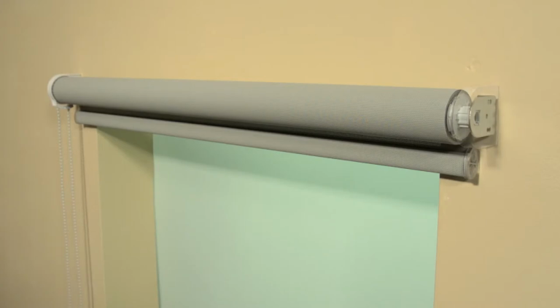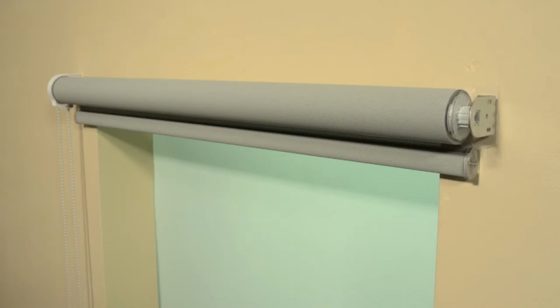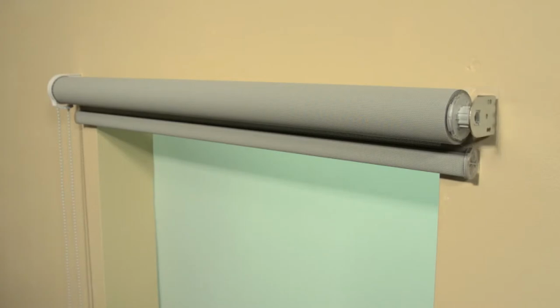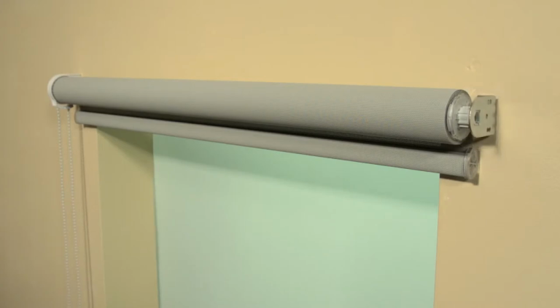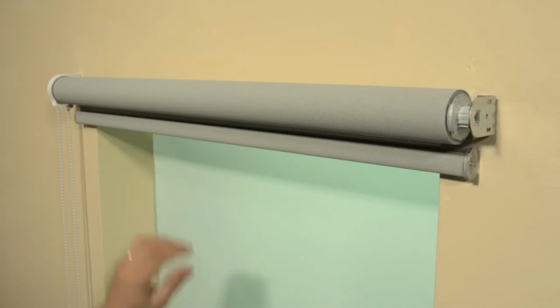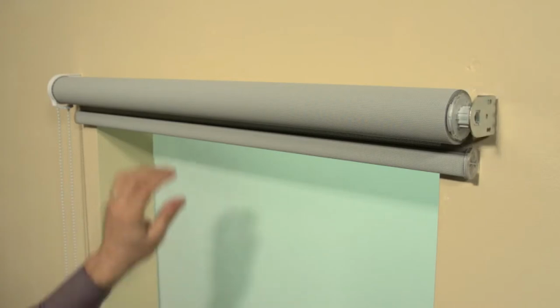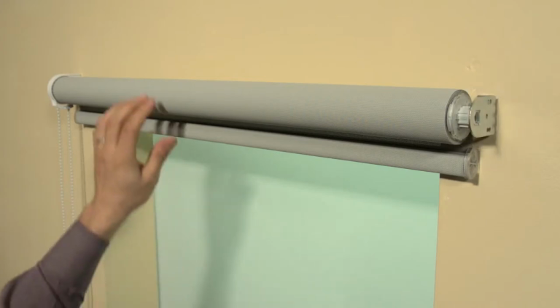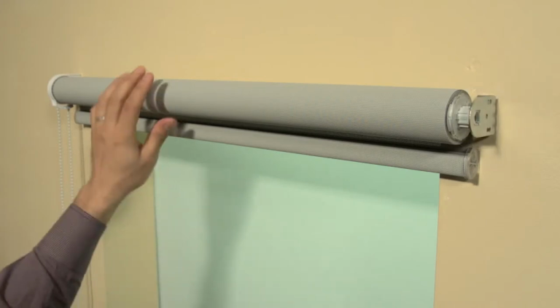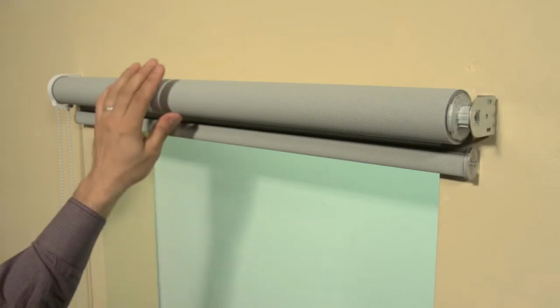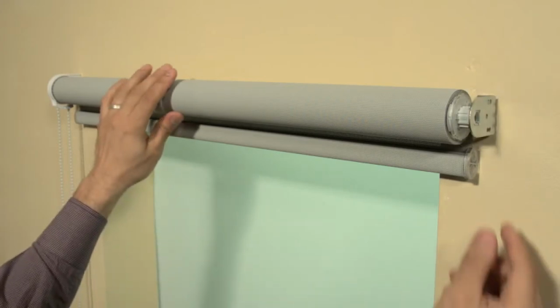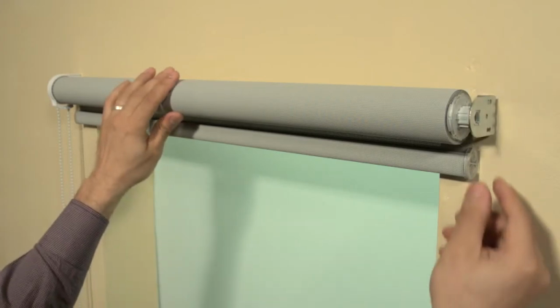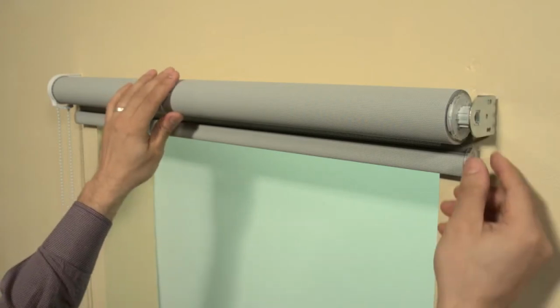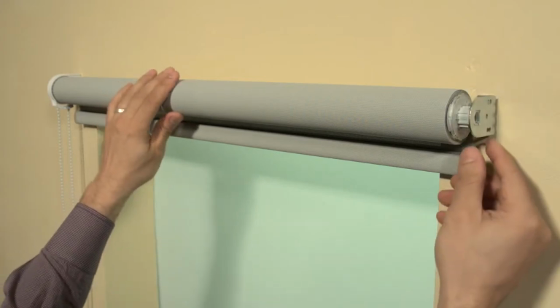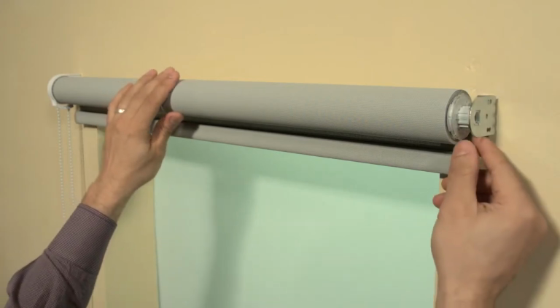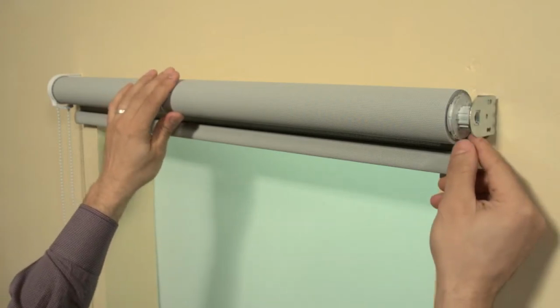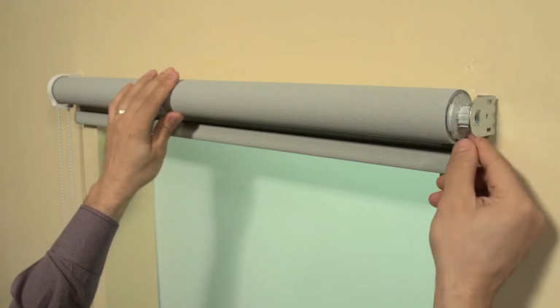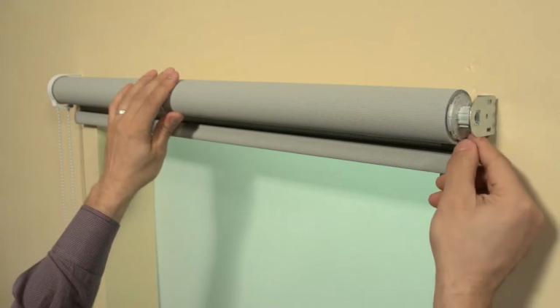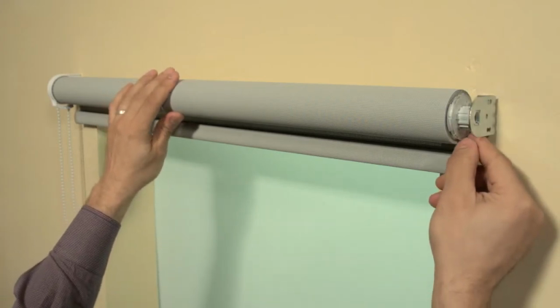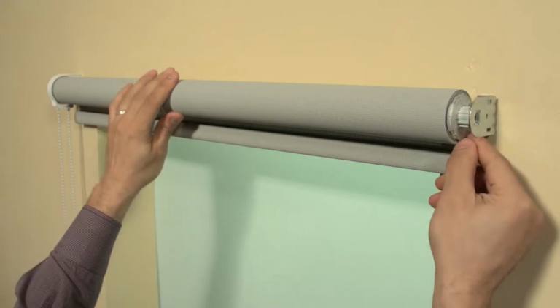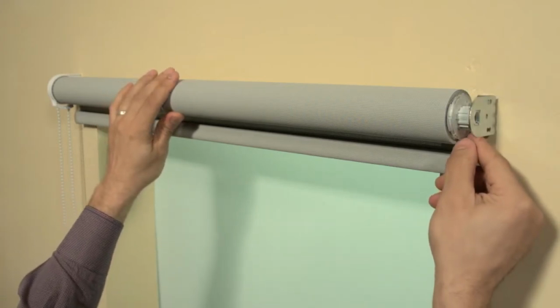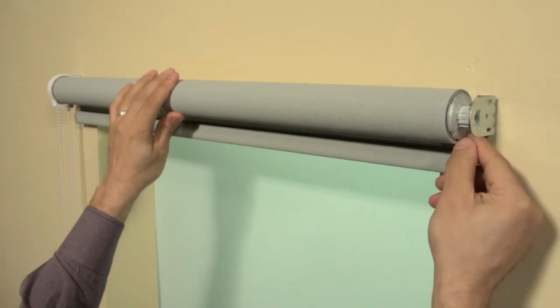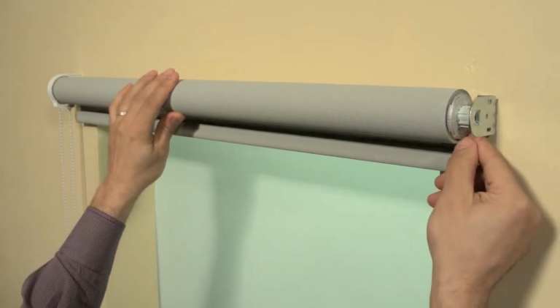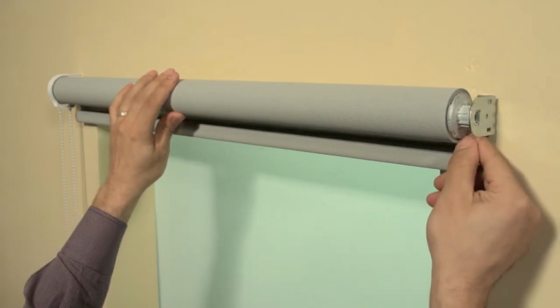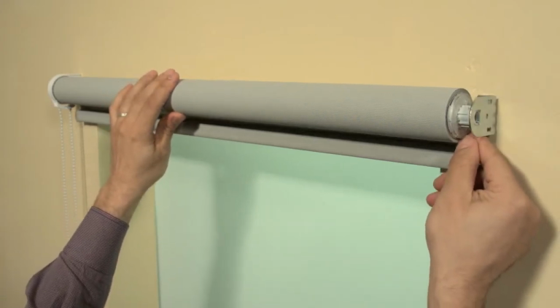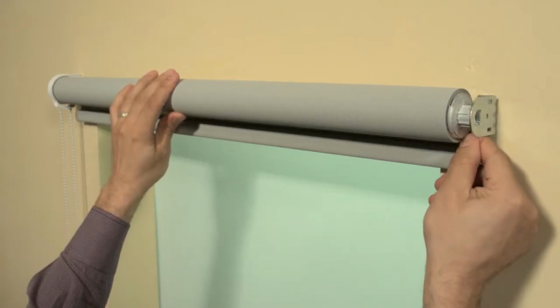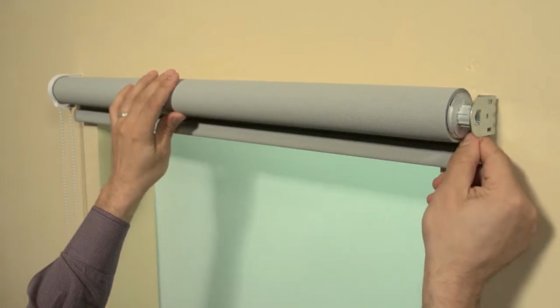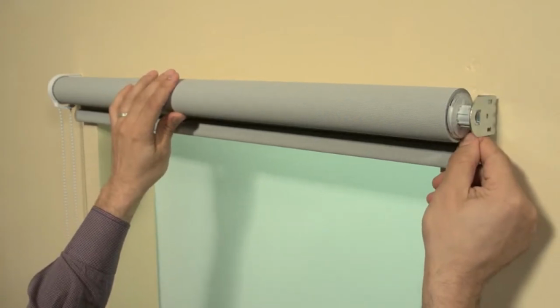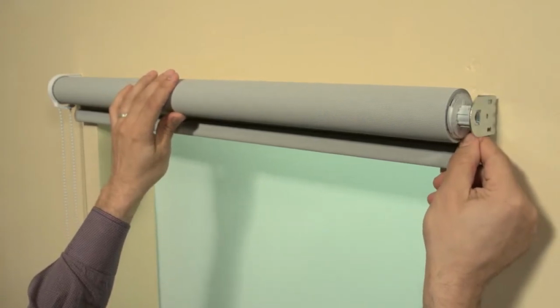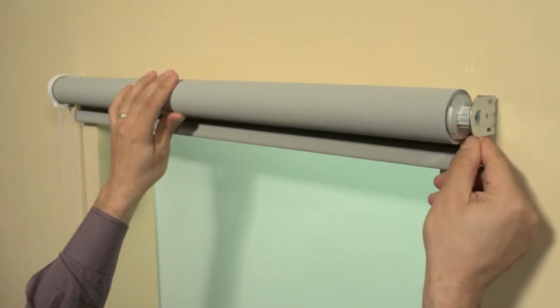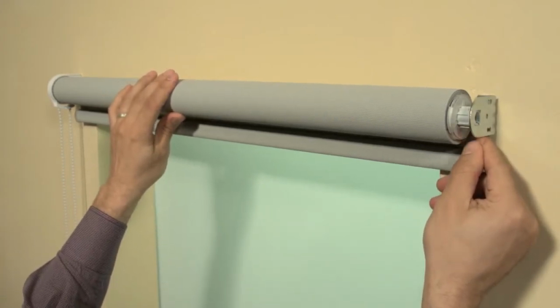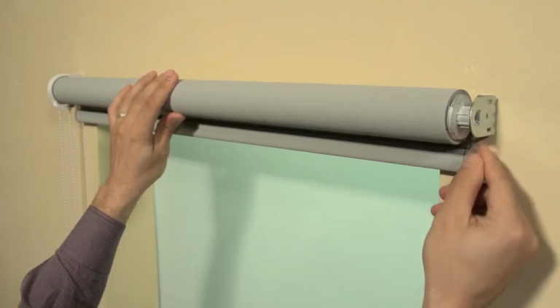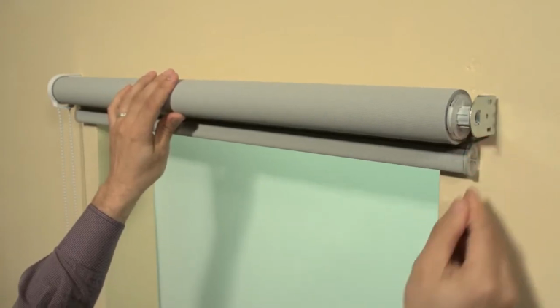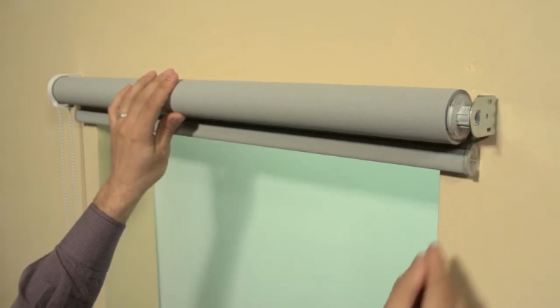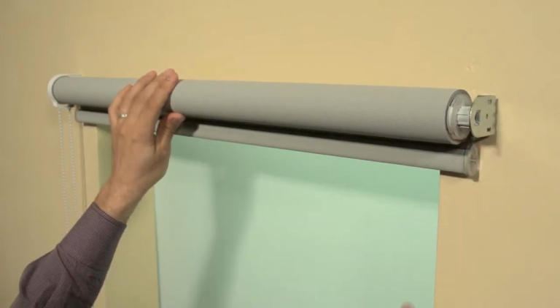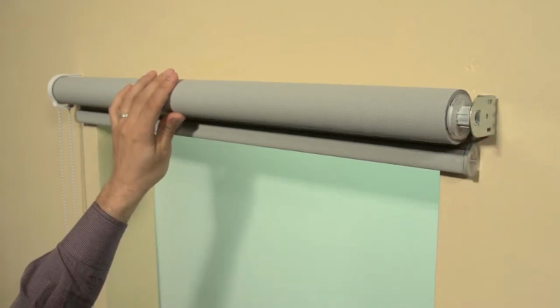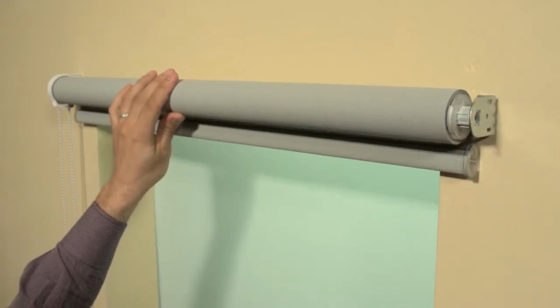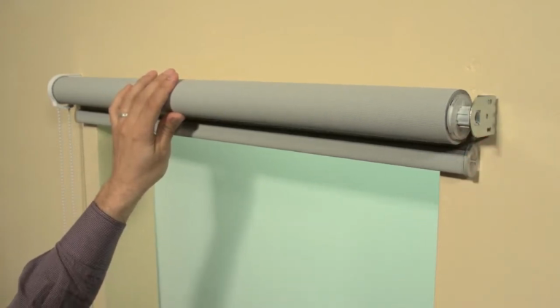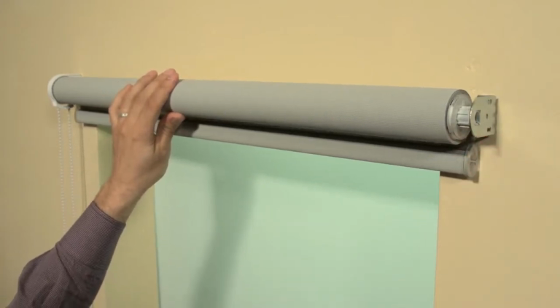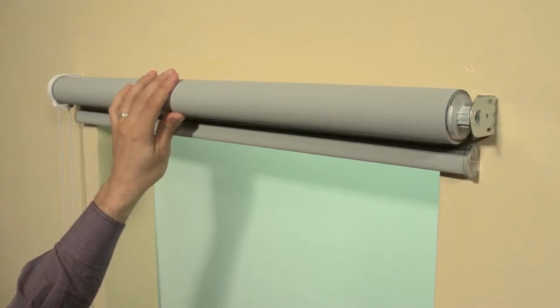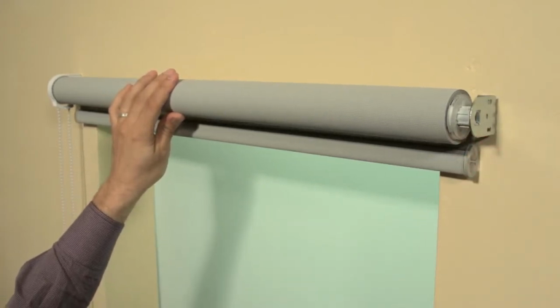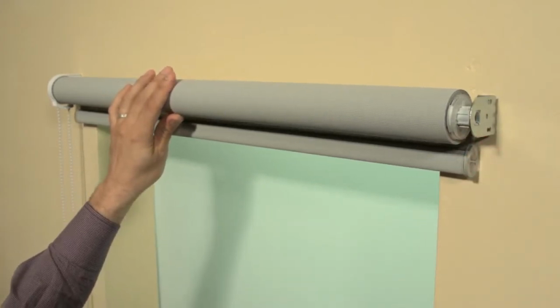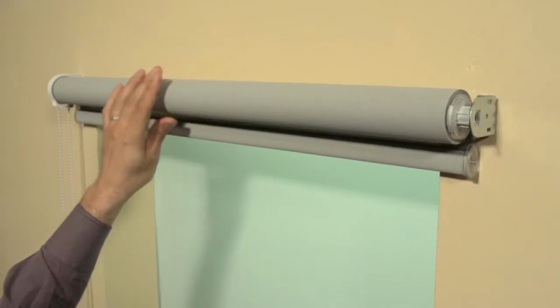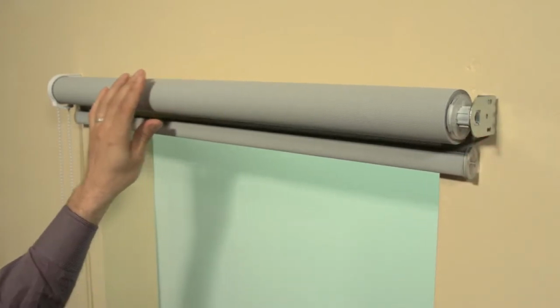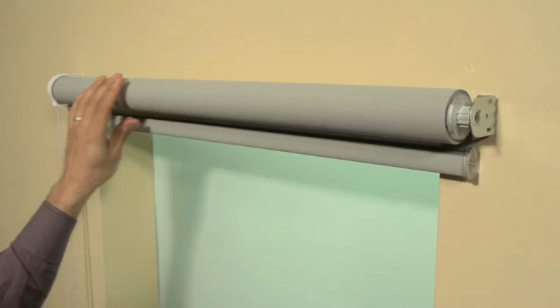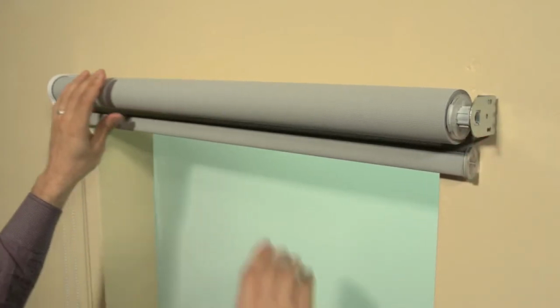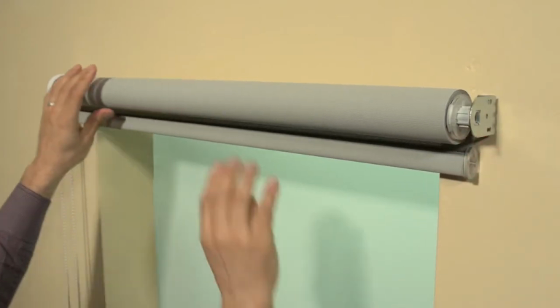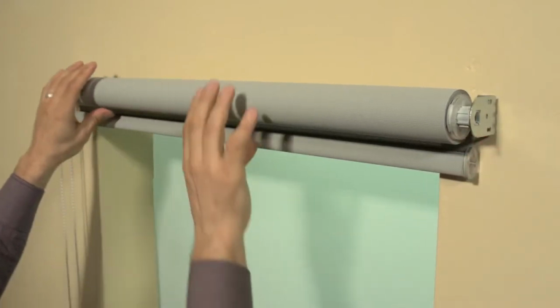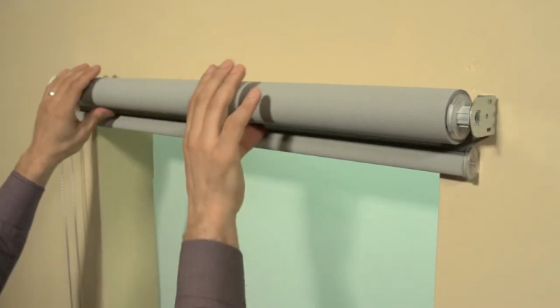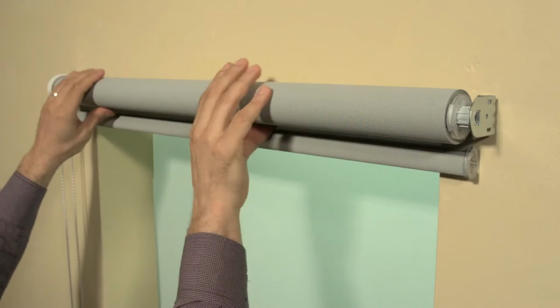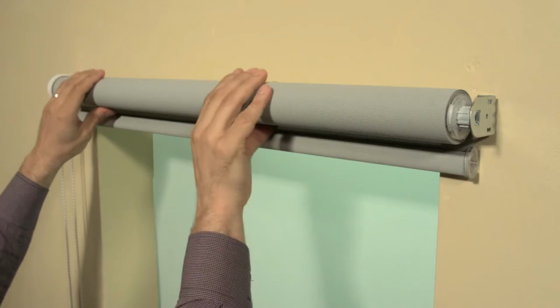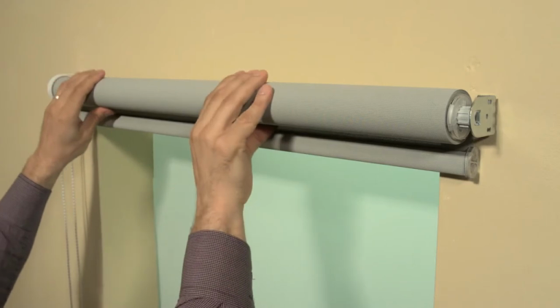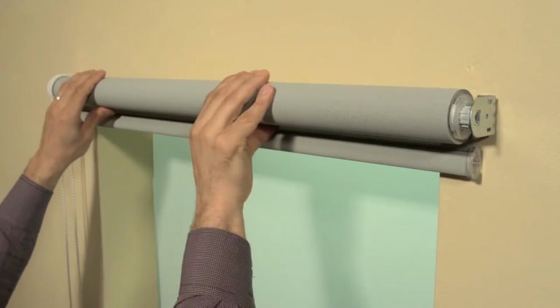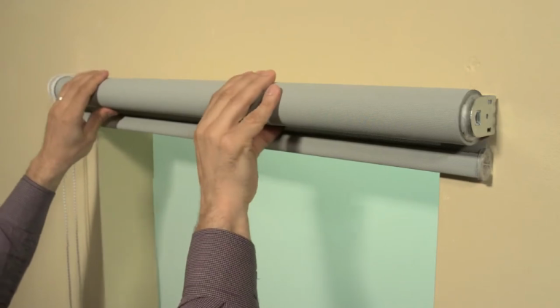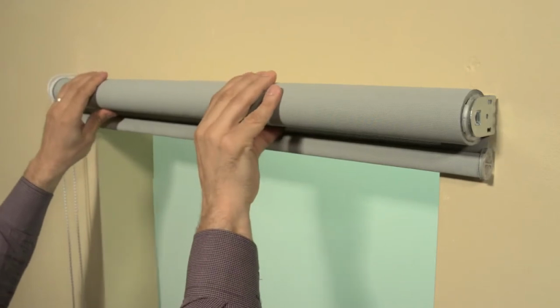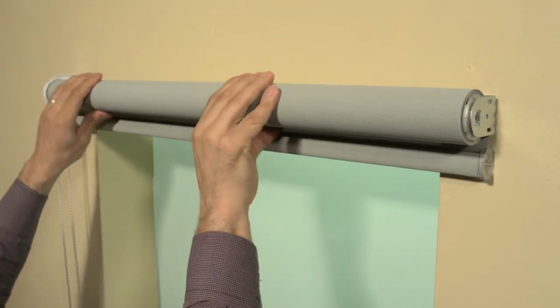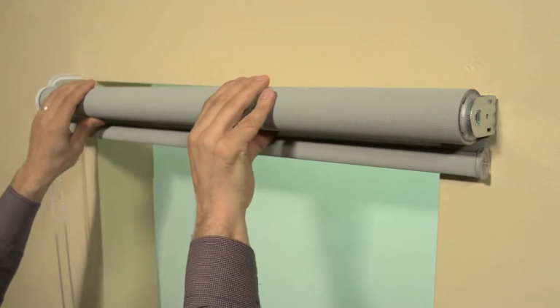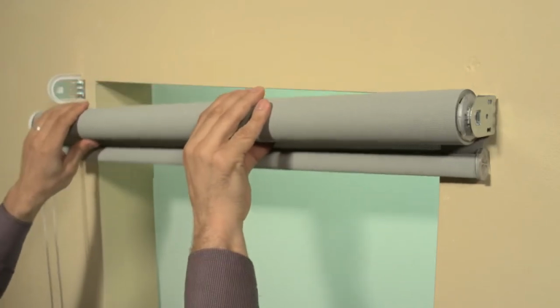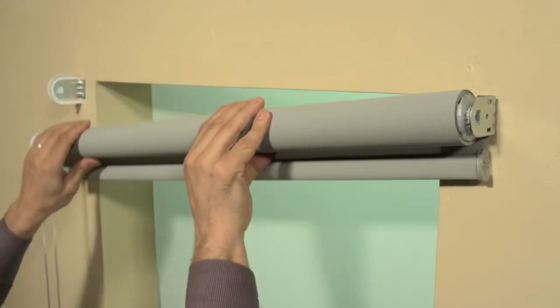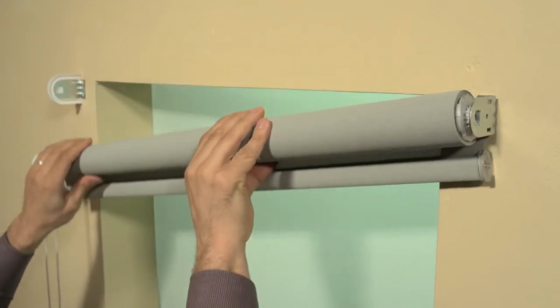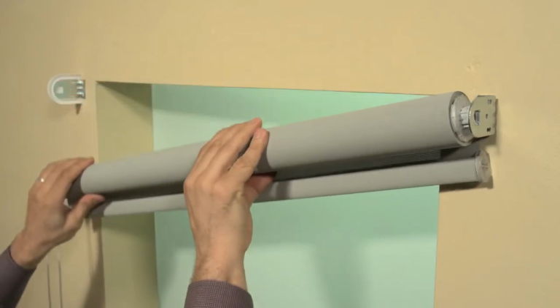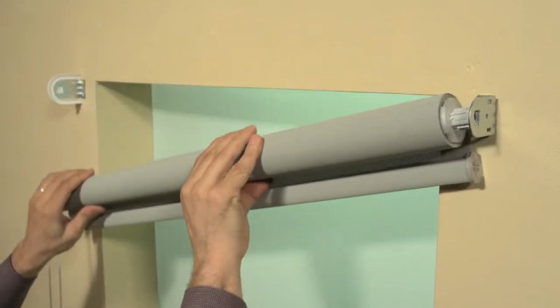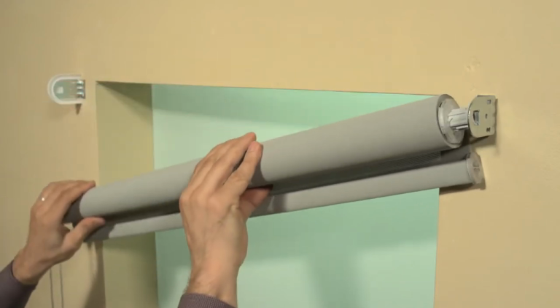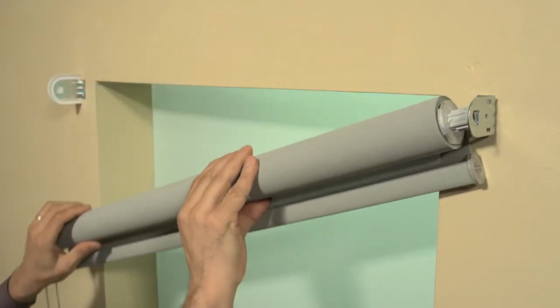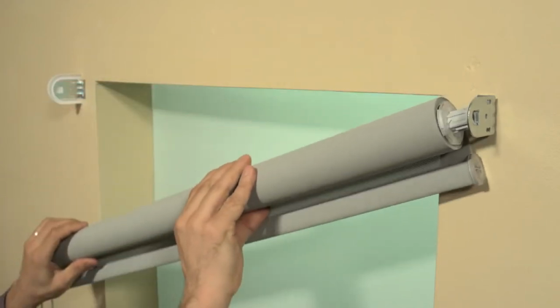To uninstall the shade, turn the ring on the deluxe spring-loaded end plug. You will hear a click and the shade is now ready to remove.